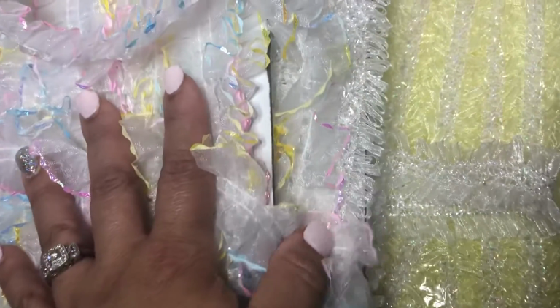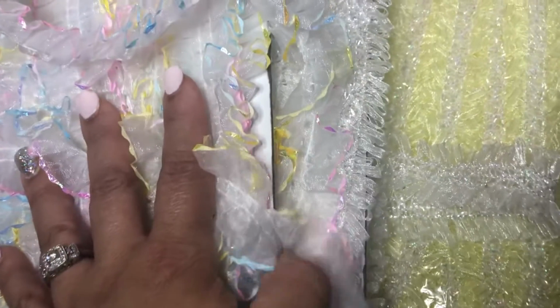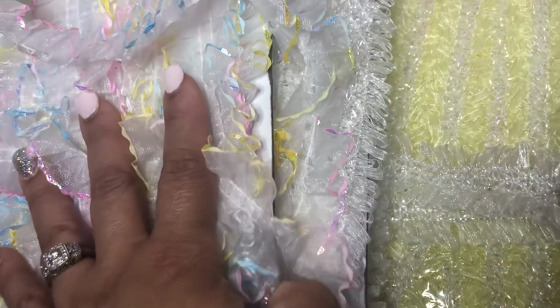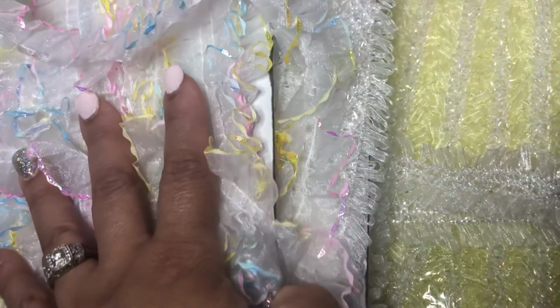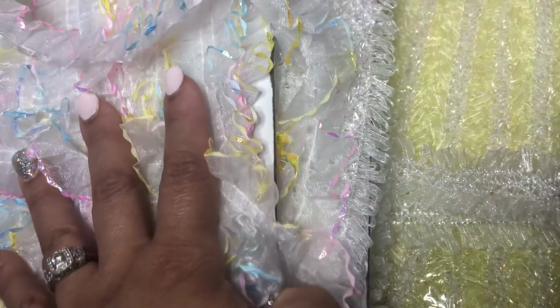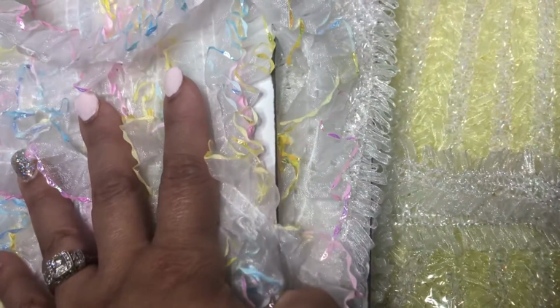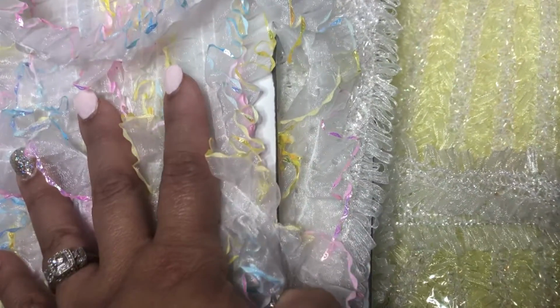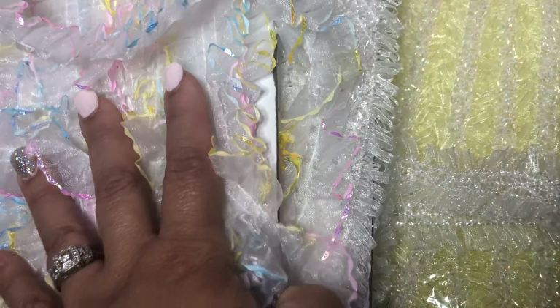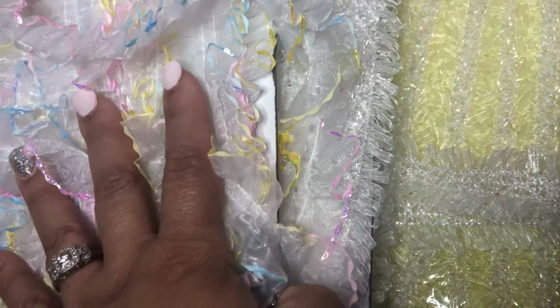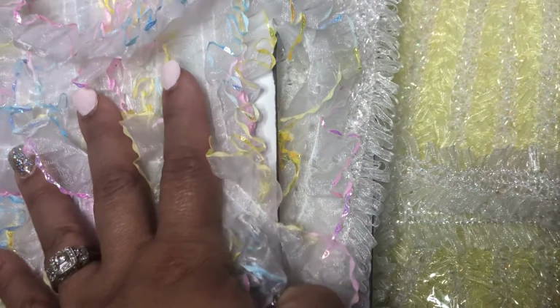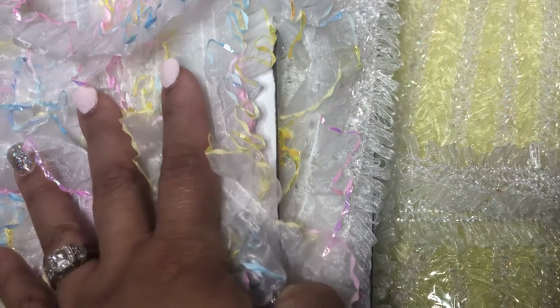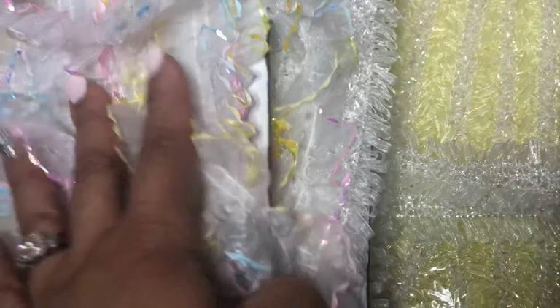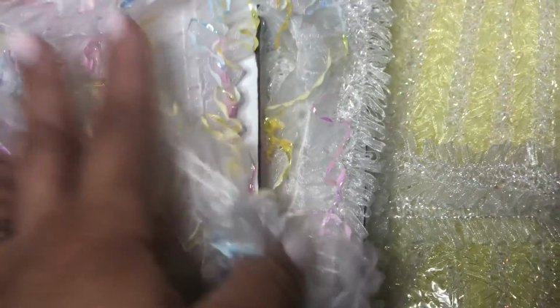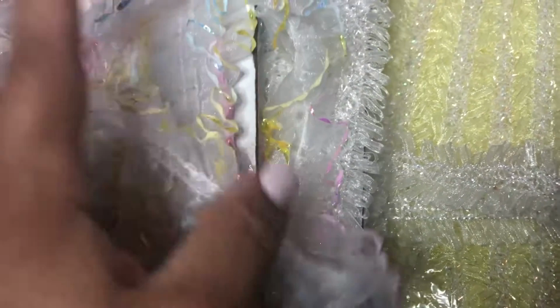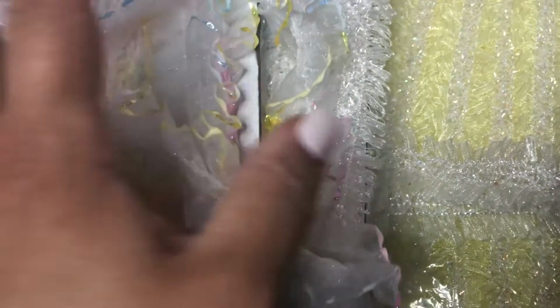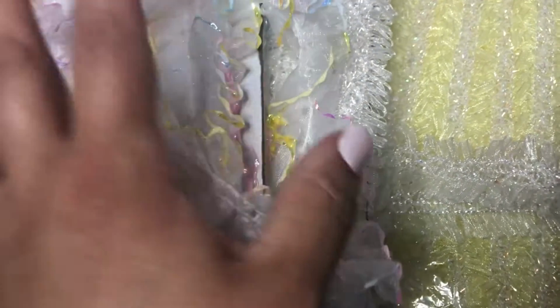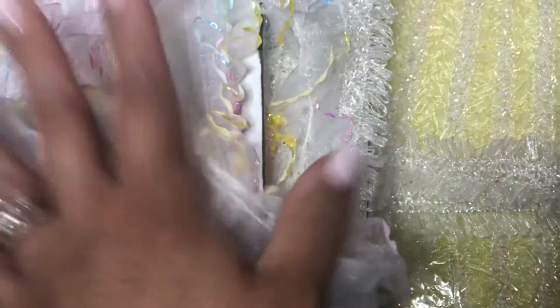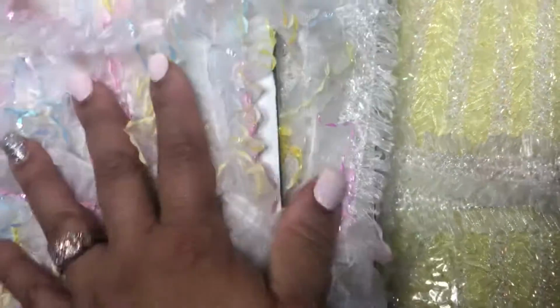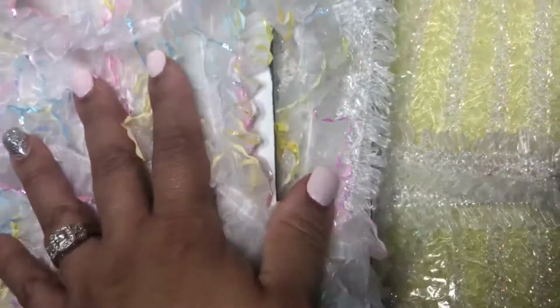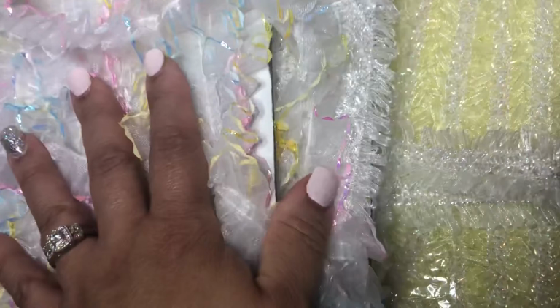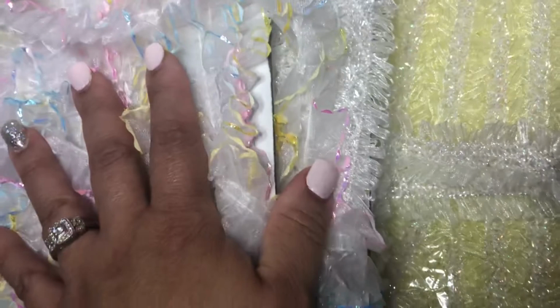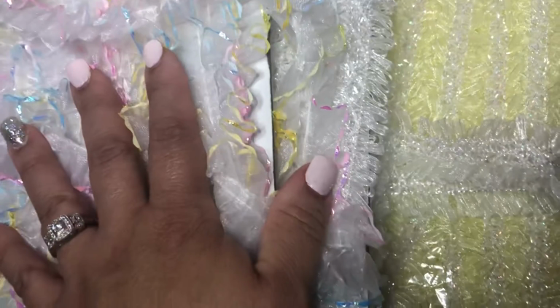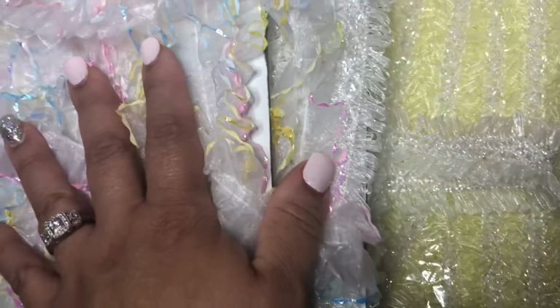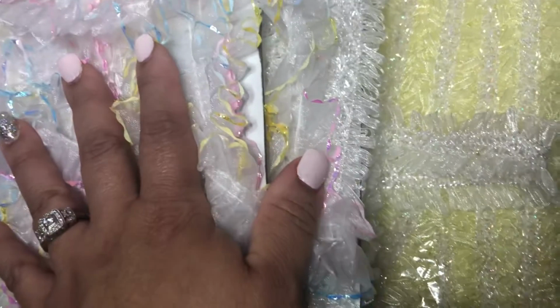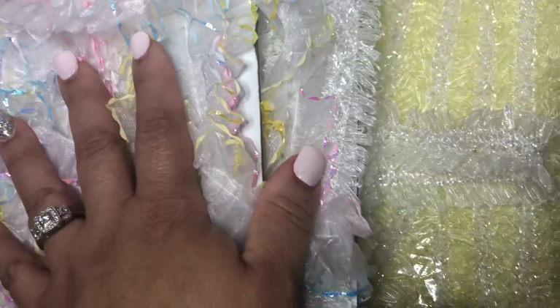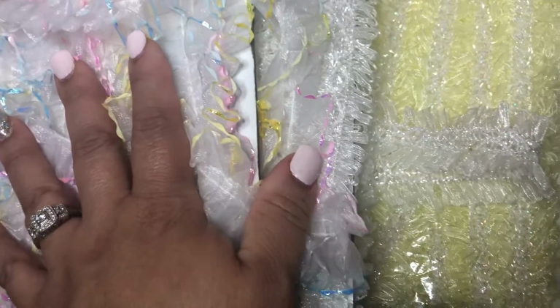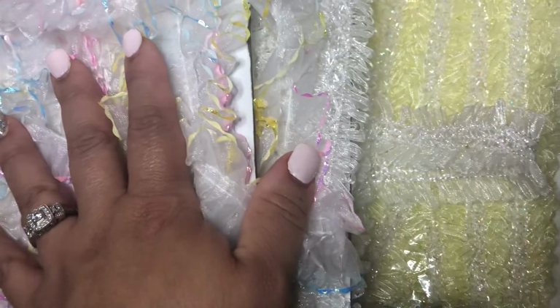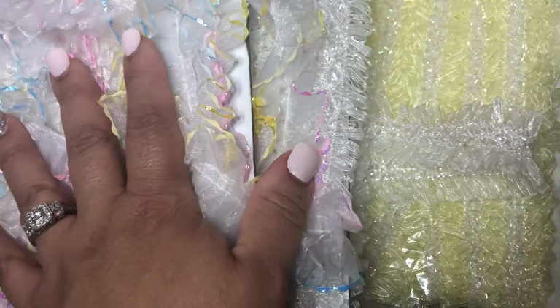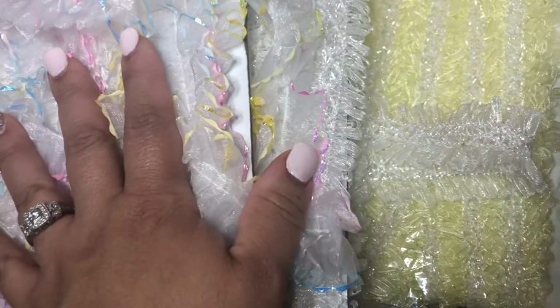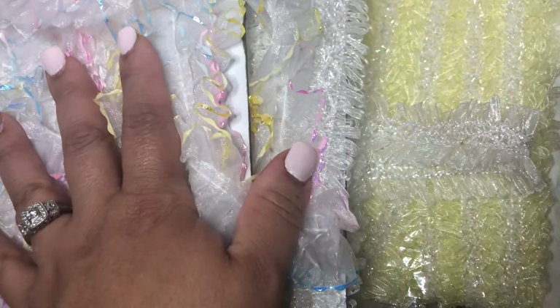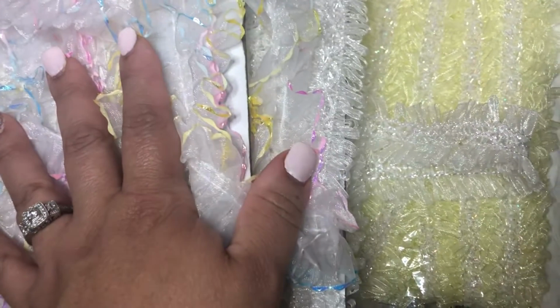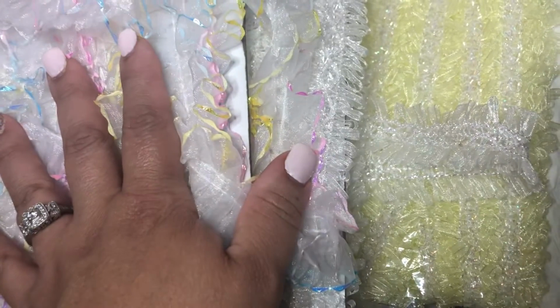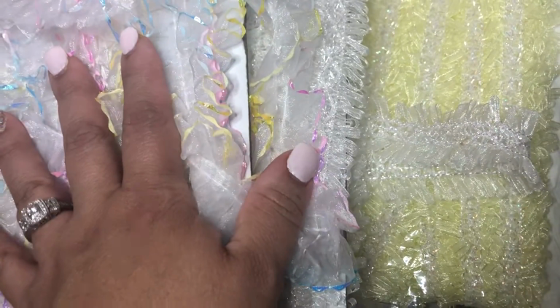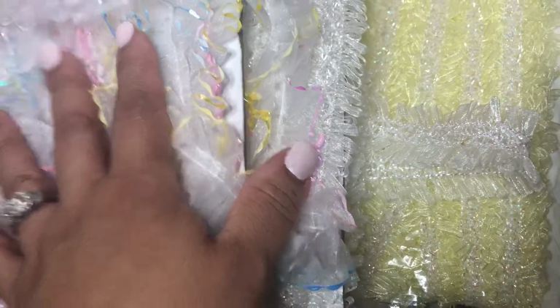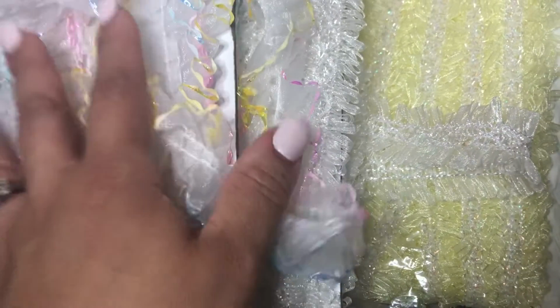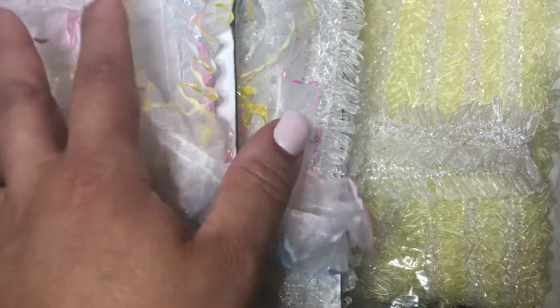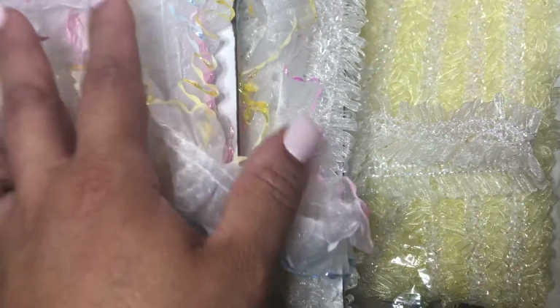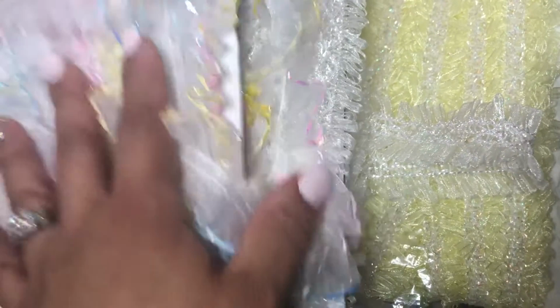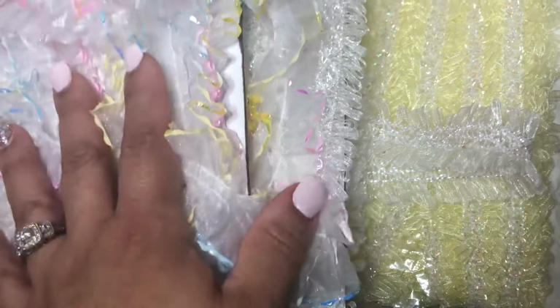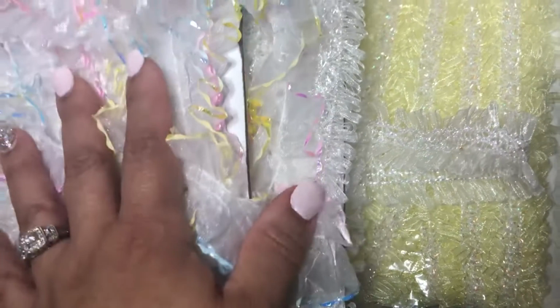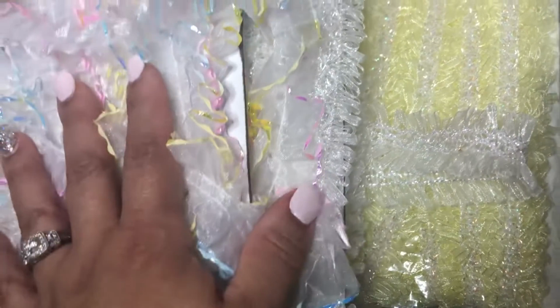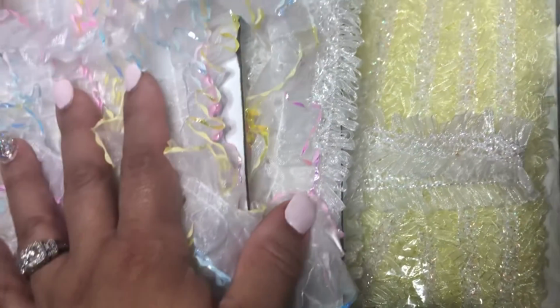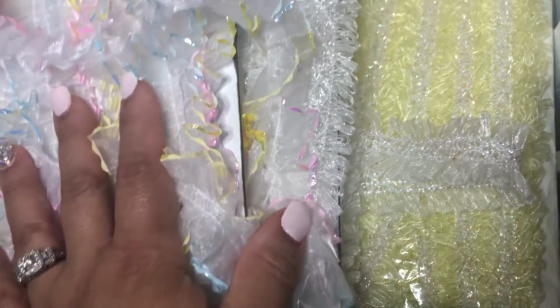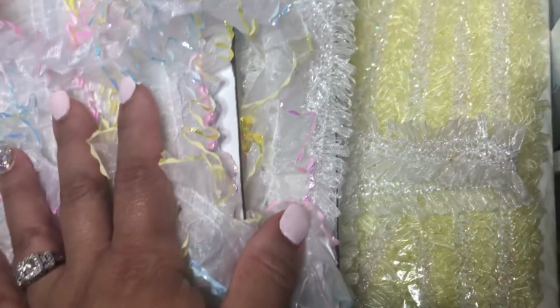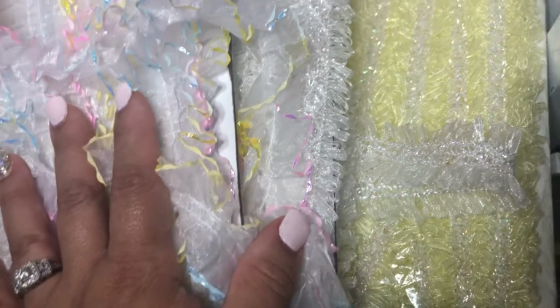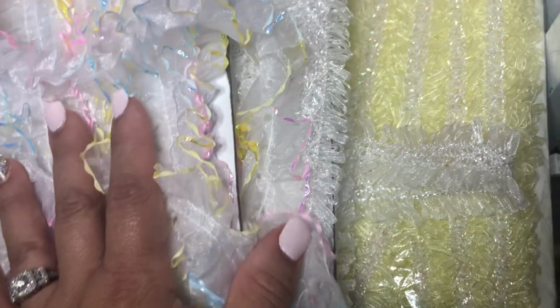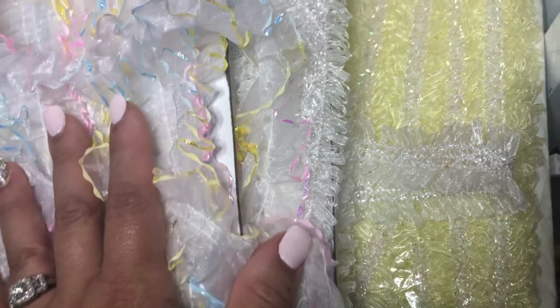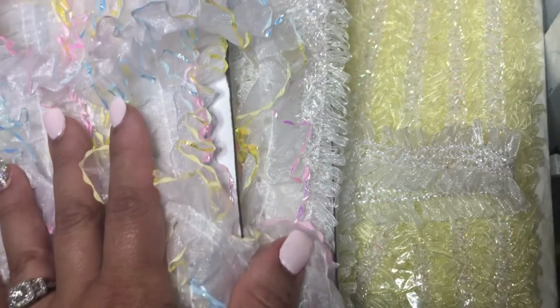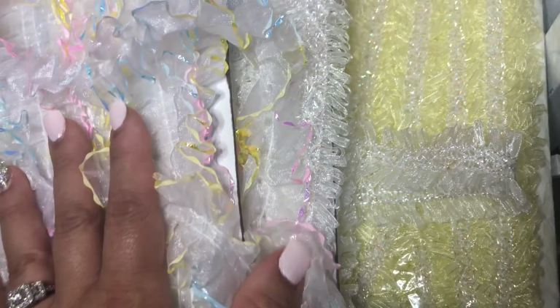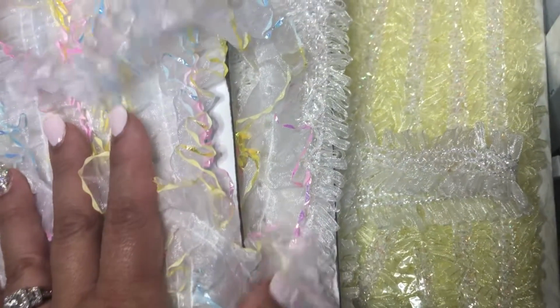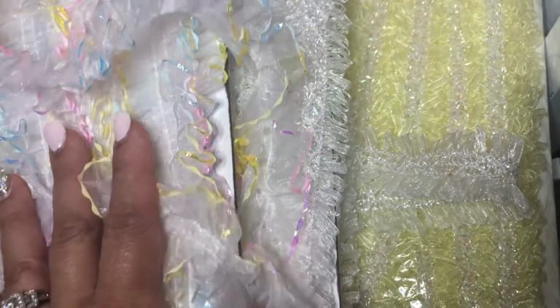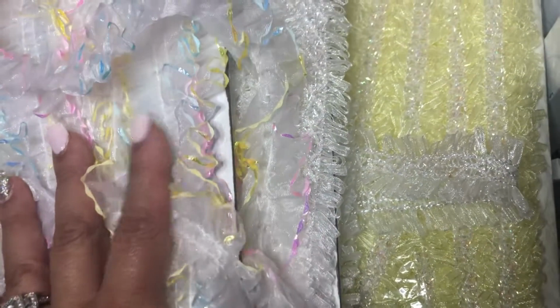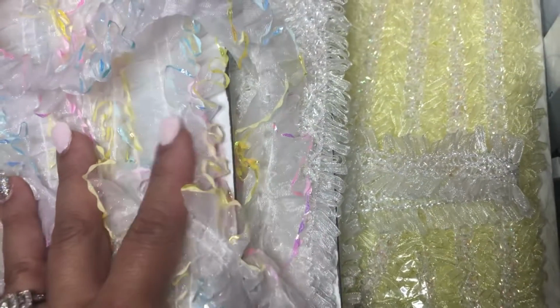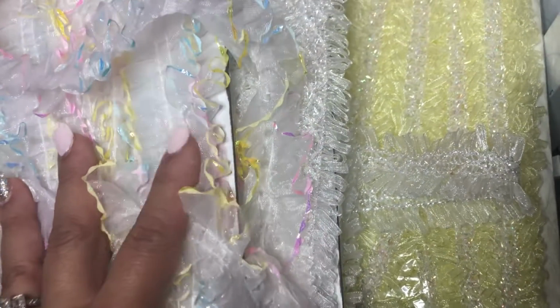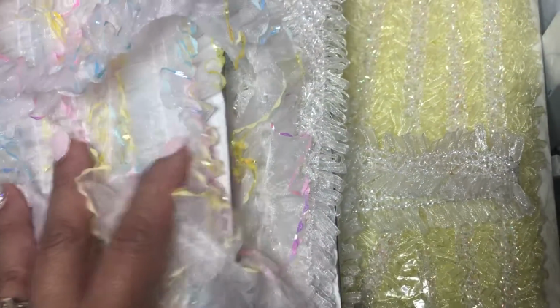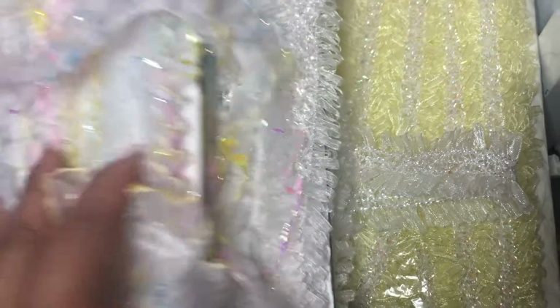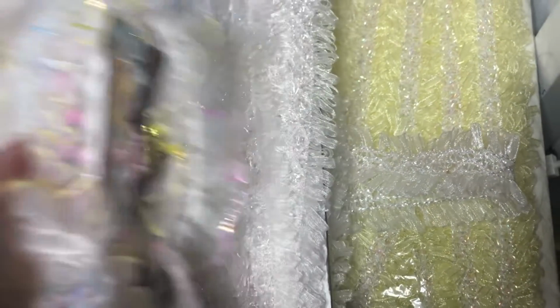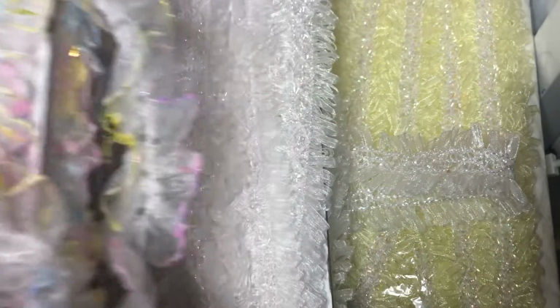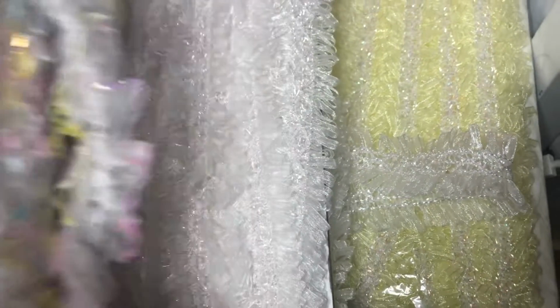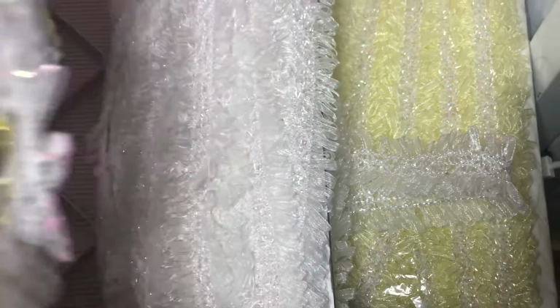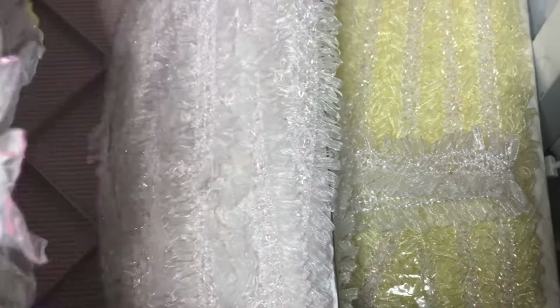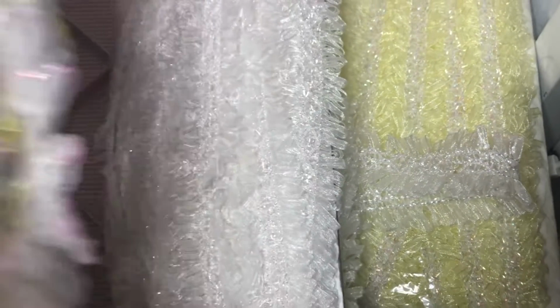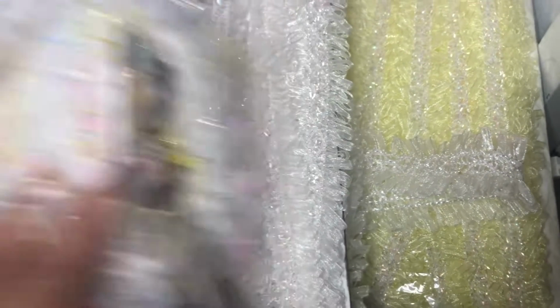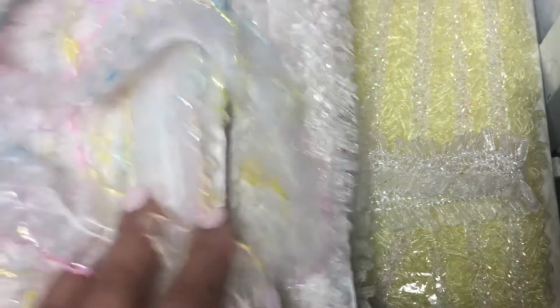$45 shipped, PayPal friends and family. Leave a comment if you're interested, and see you guys in my next video.